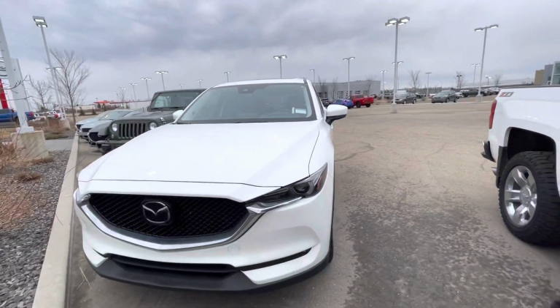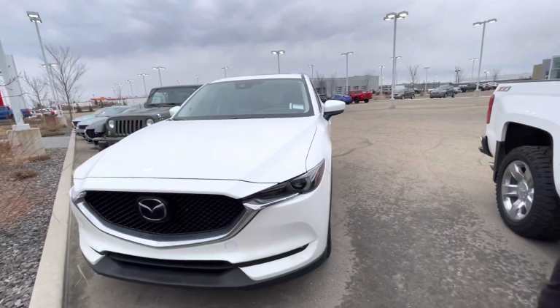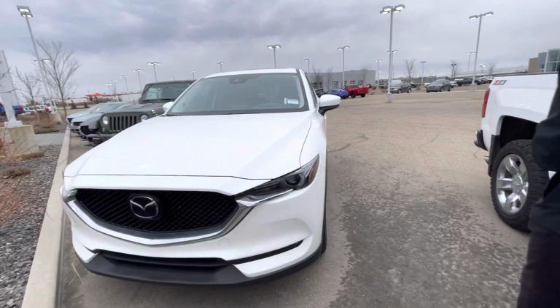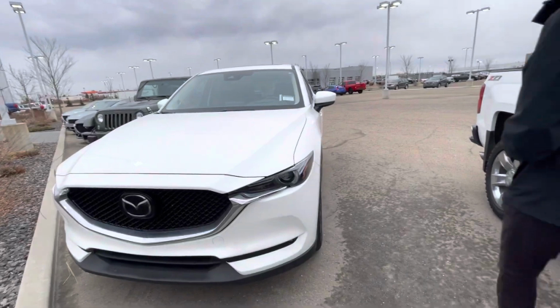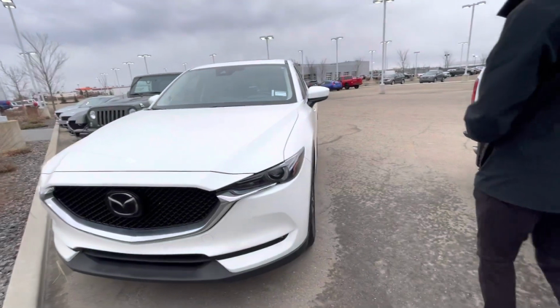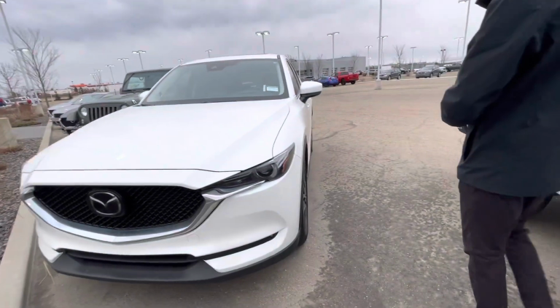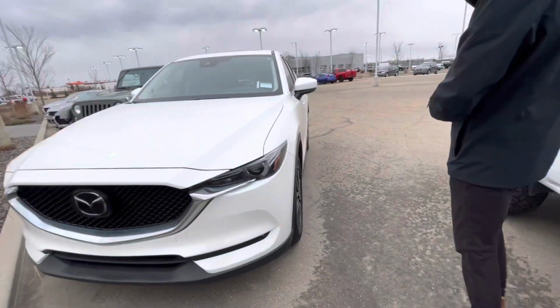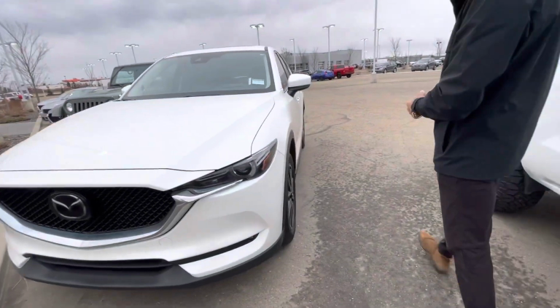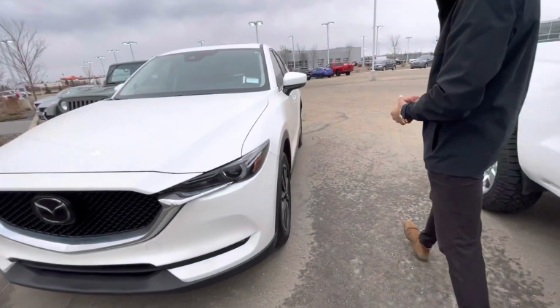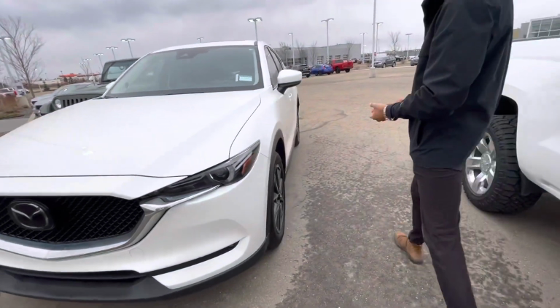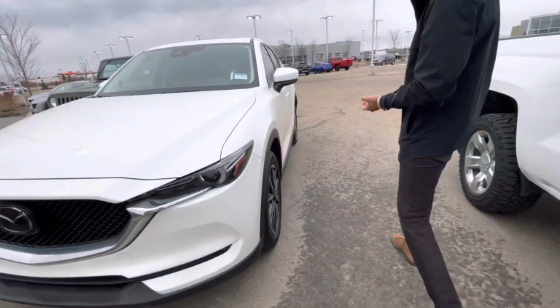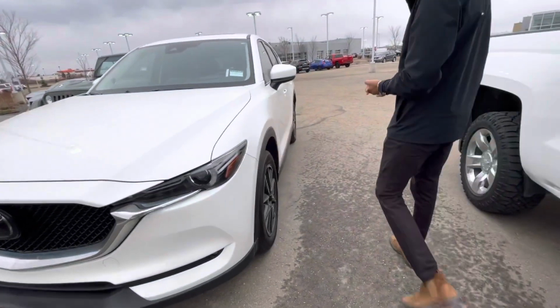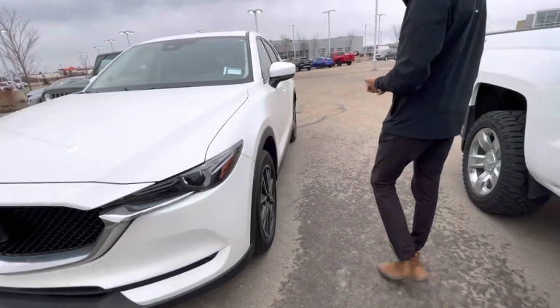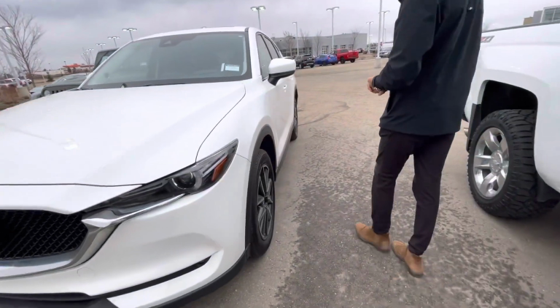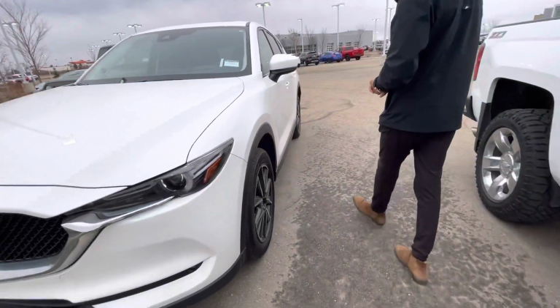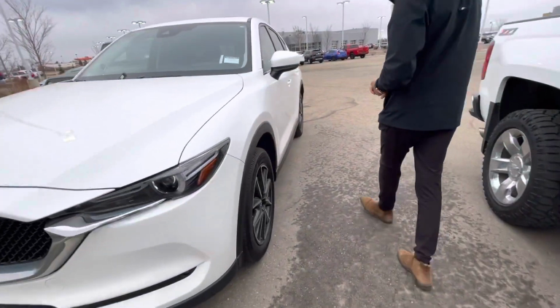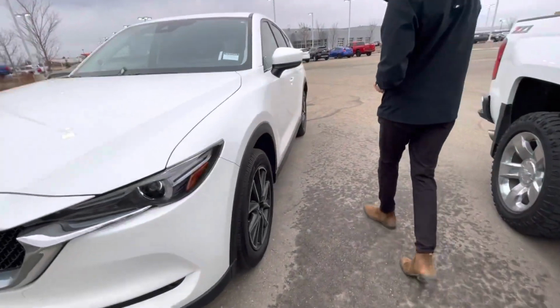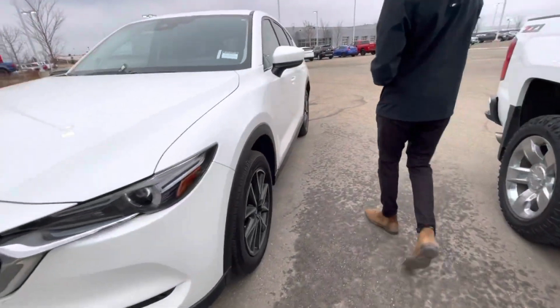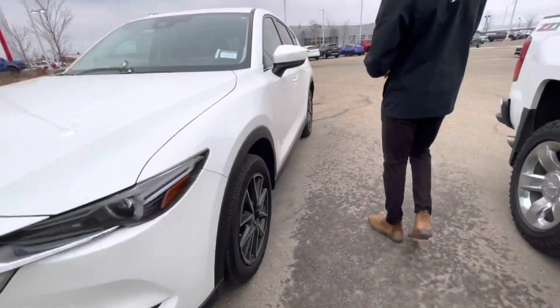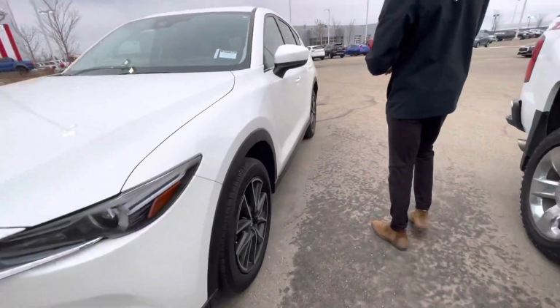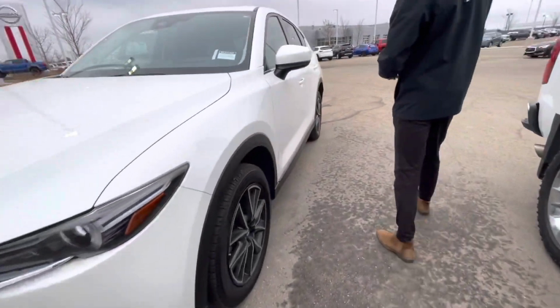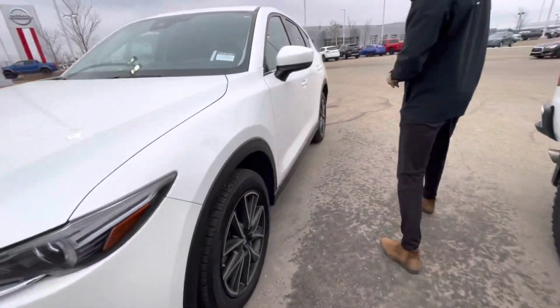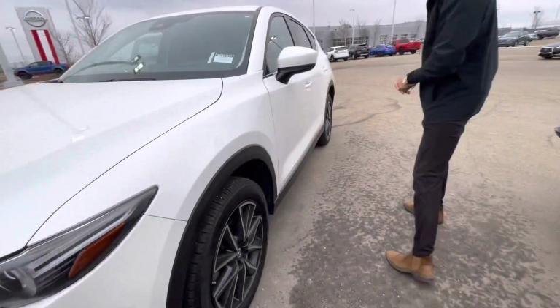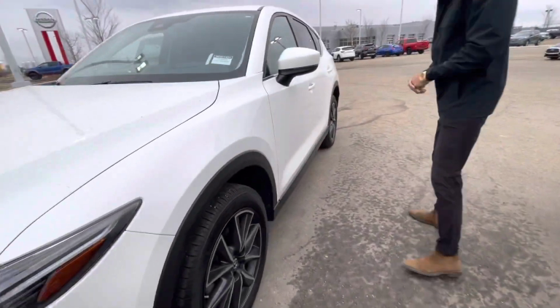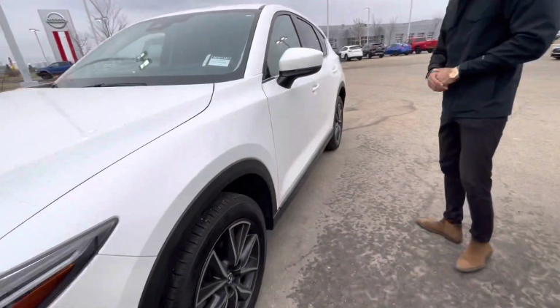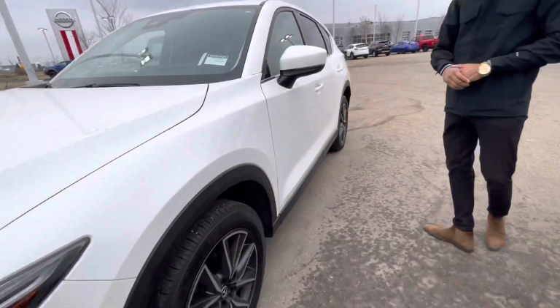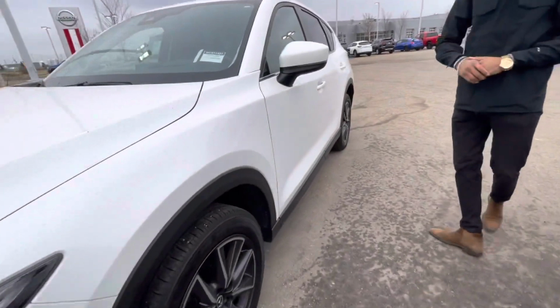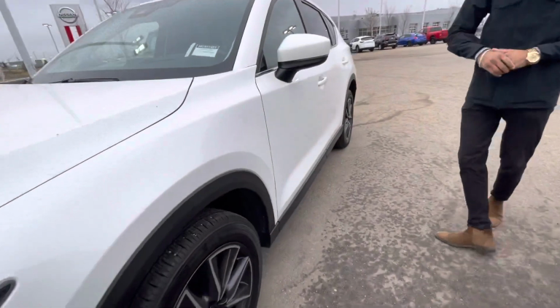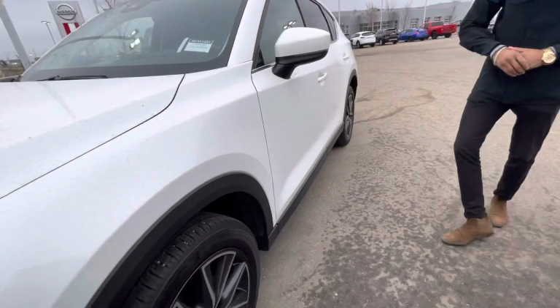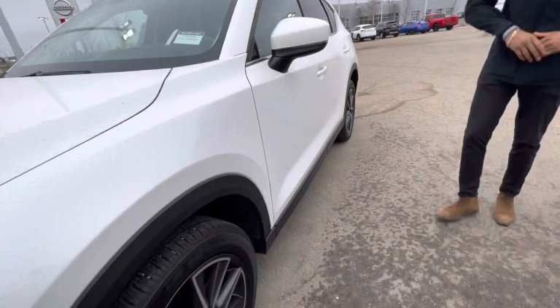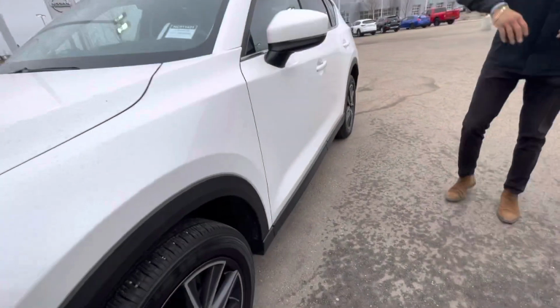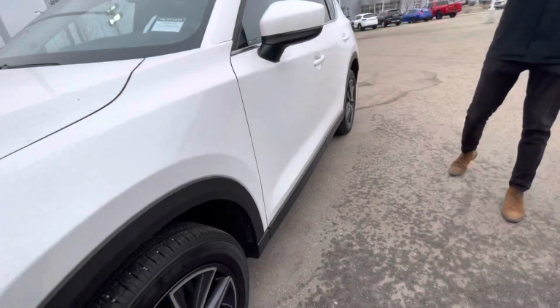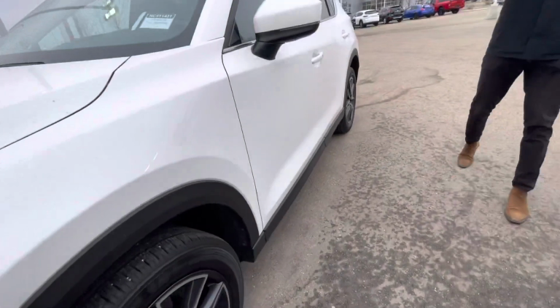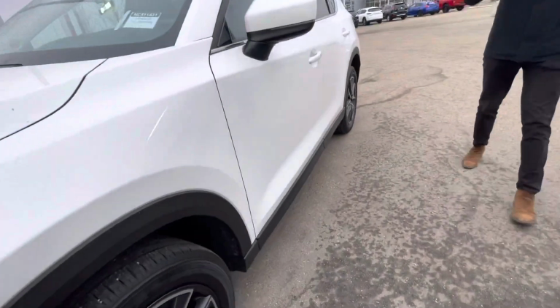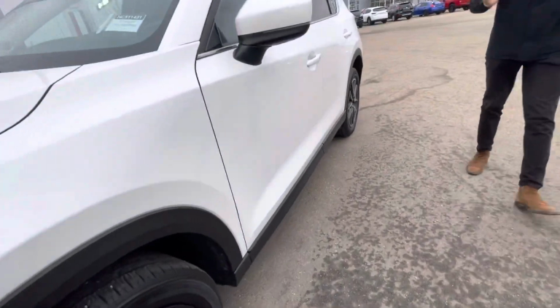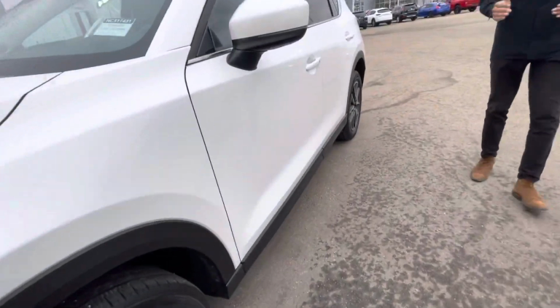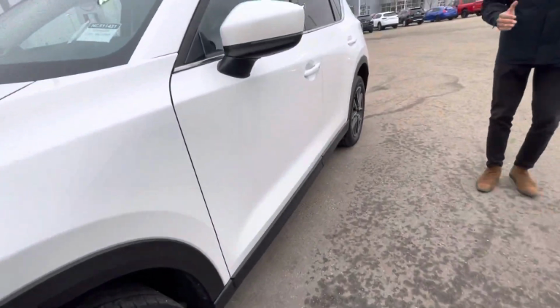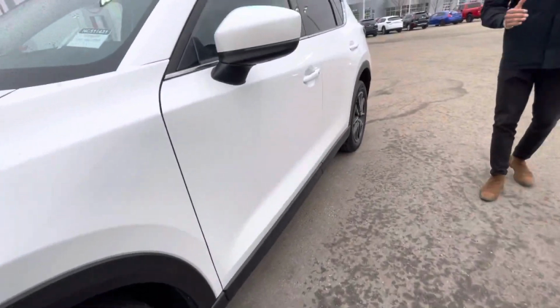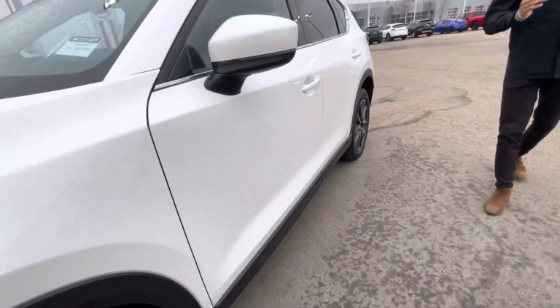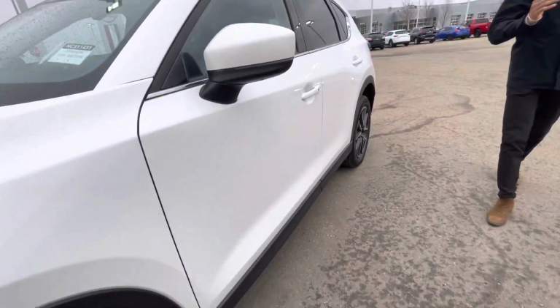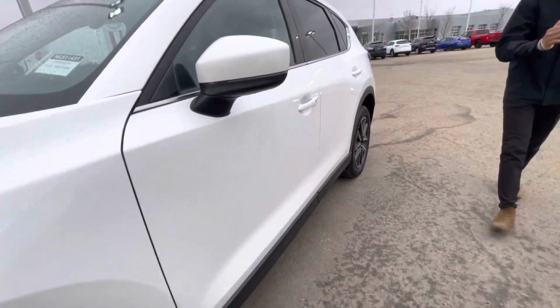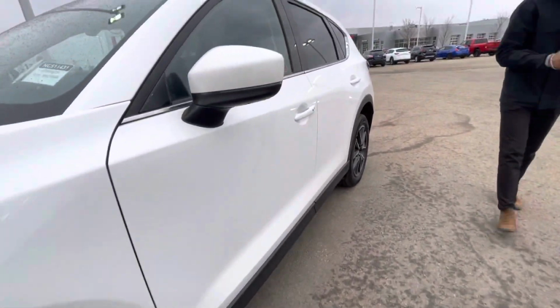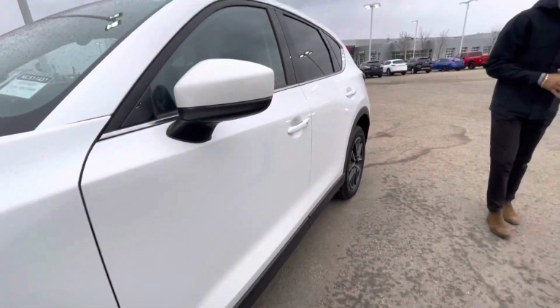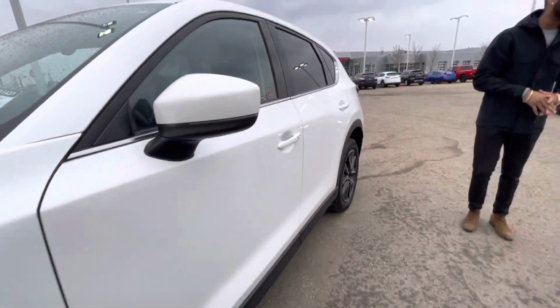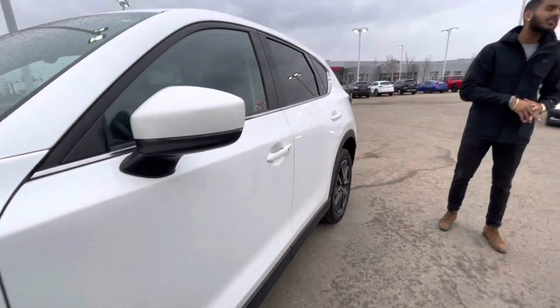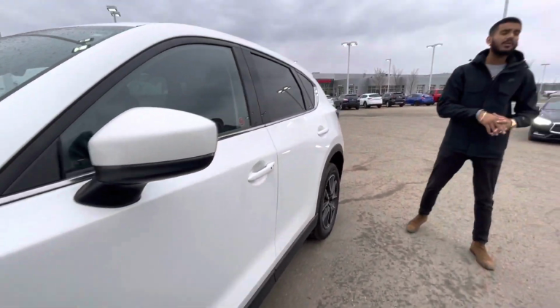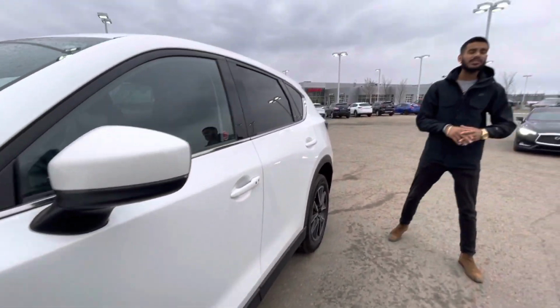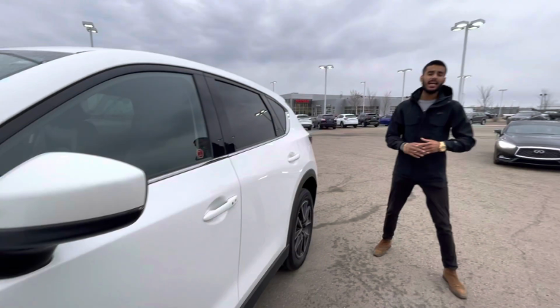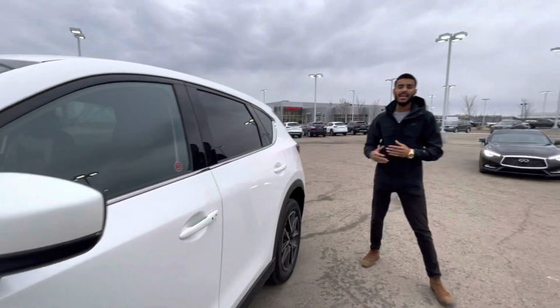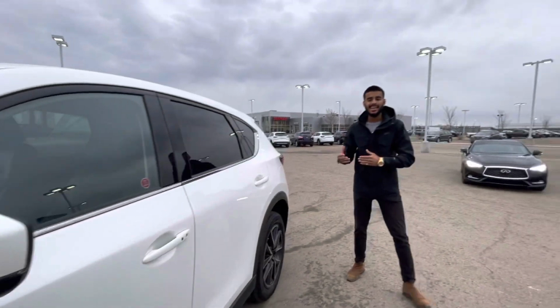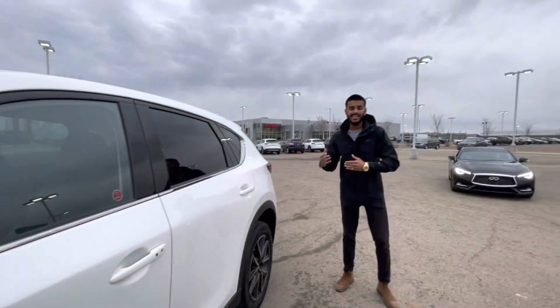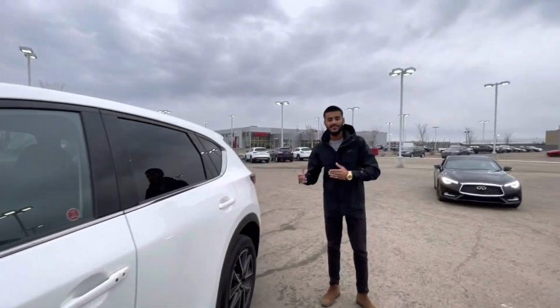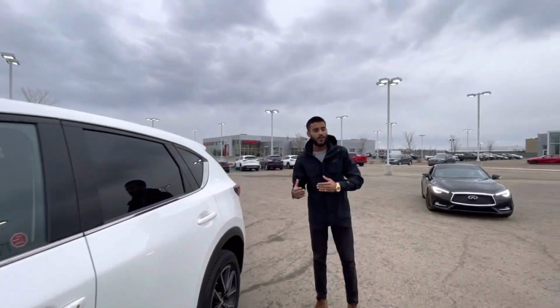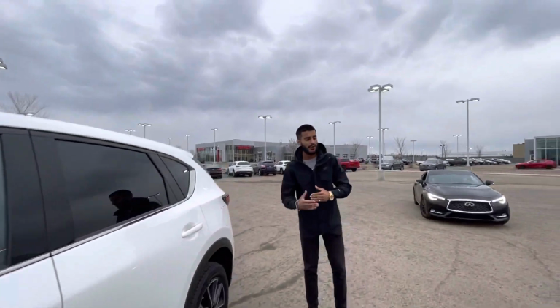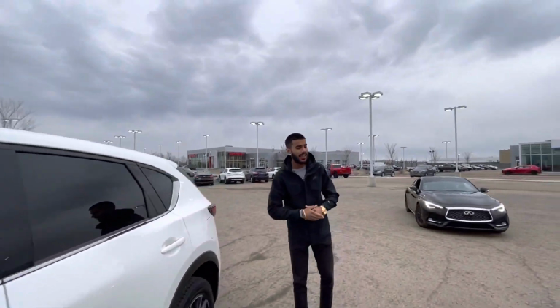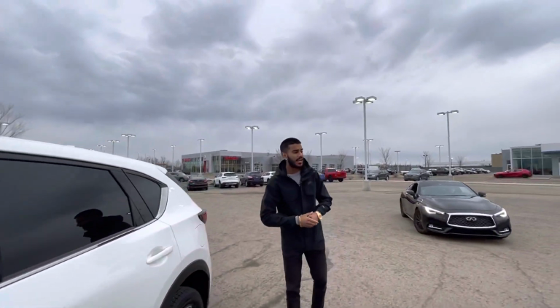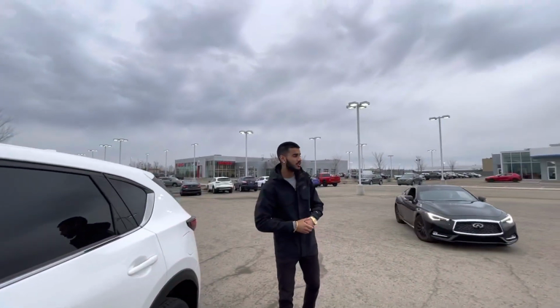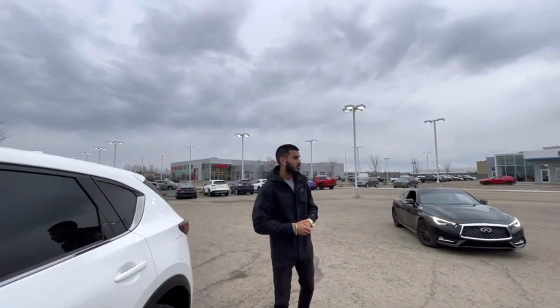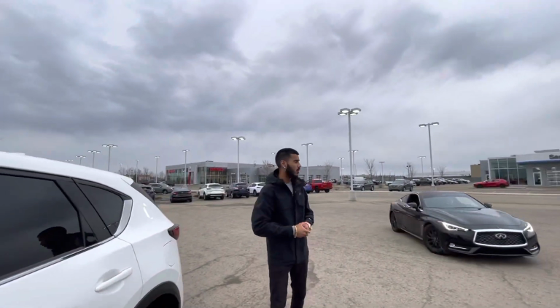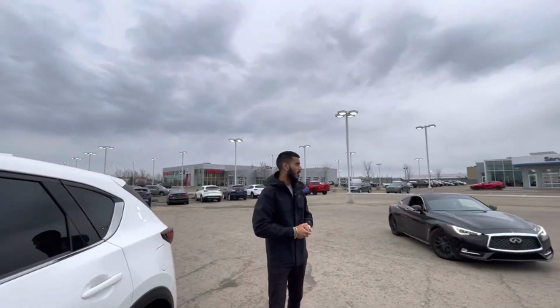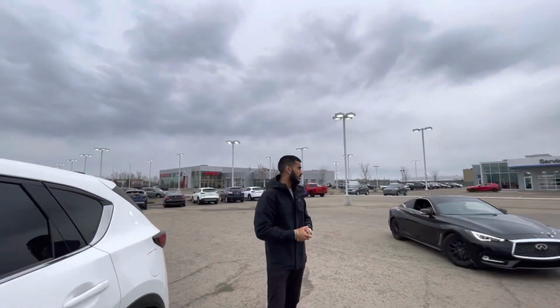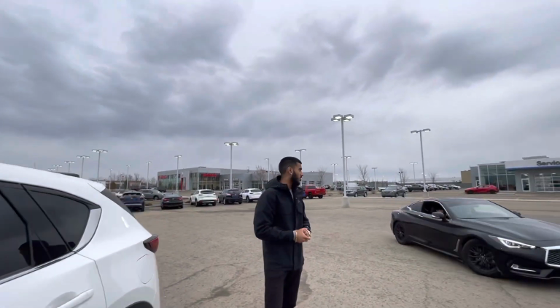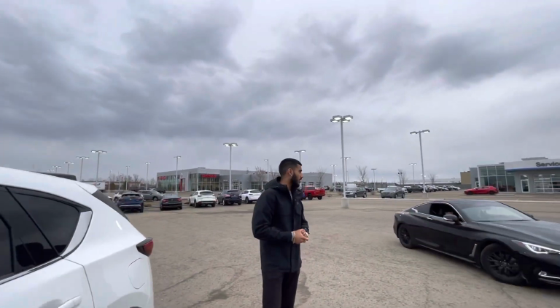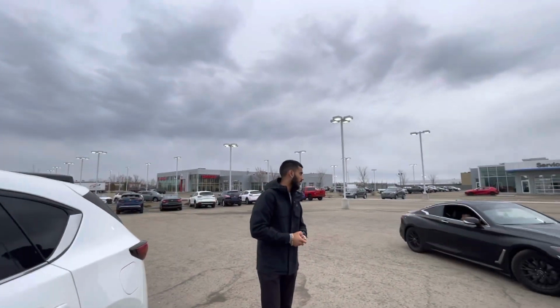I've got a 2018 Mazda CX-5 — it's a GT model. Super, super nice. It has just about 84,000 kilometers on it.